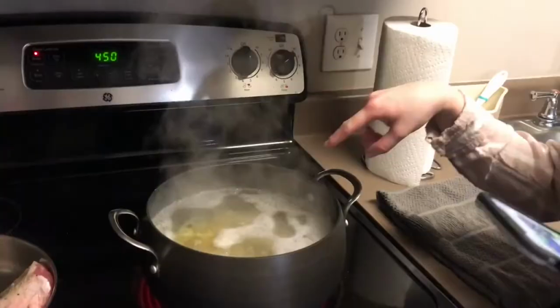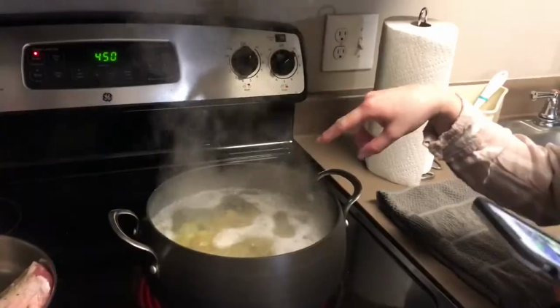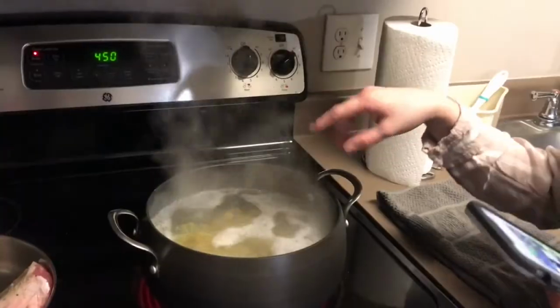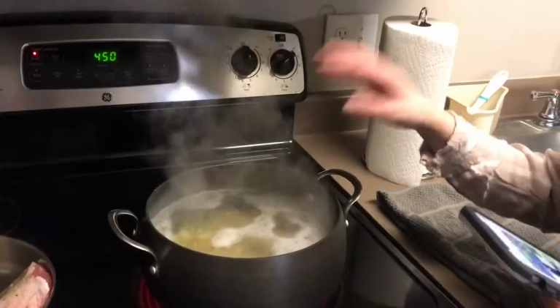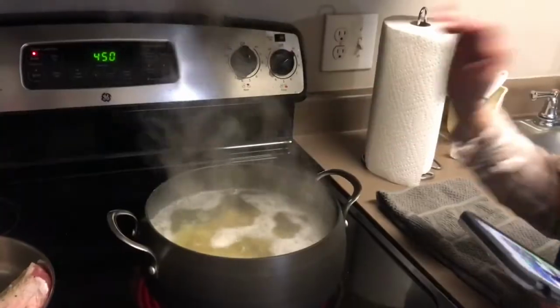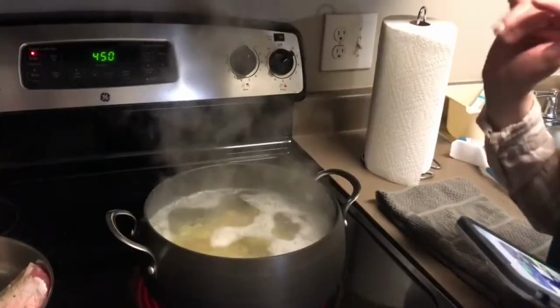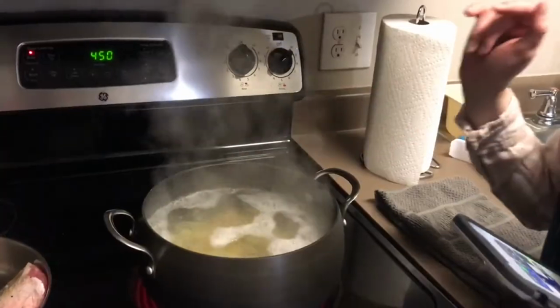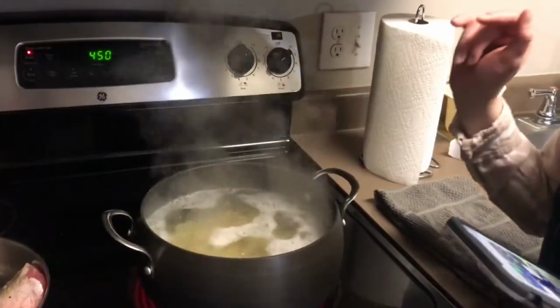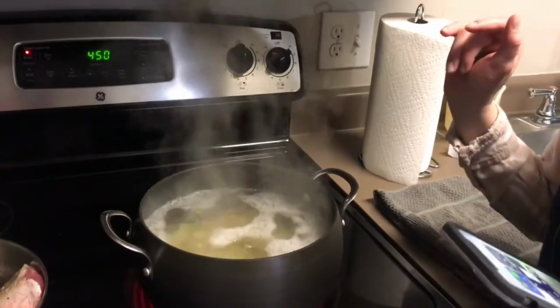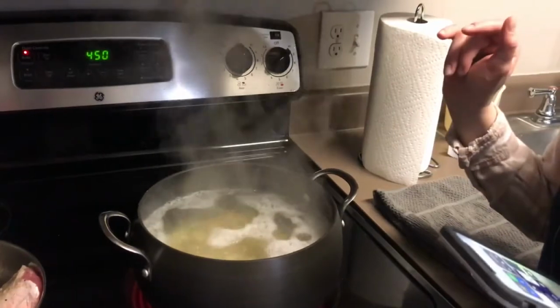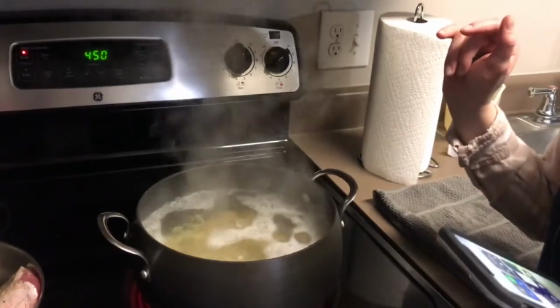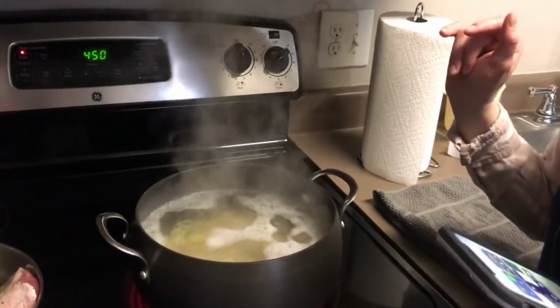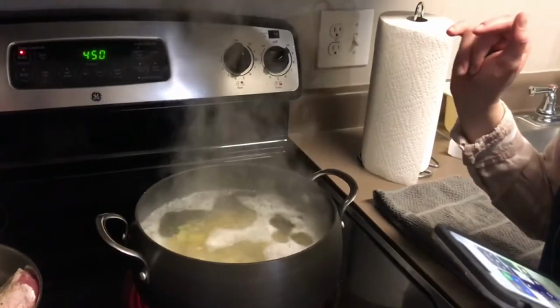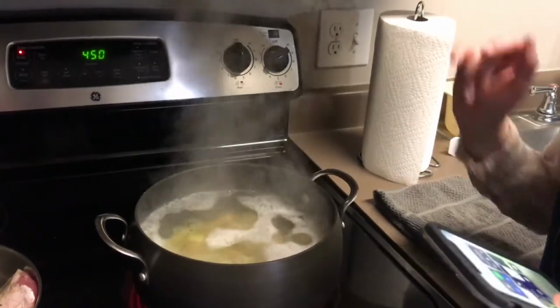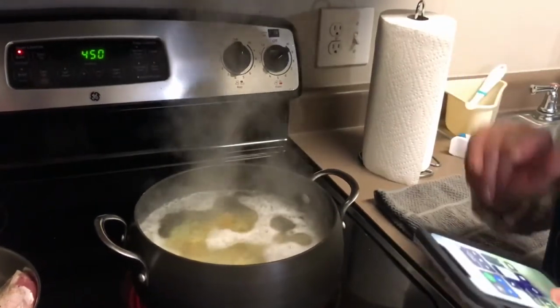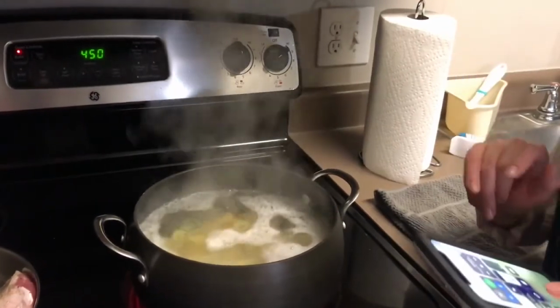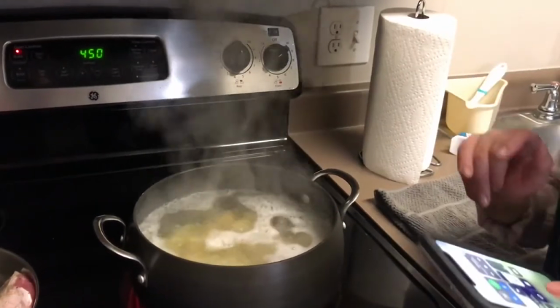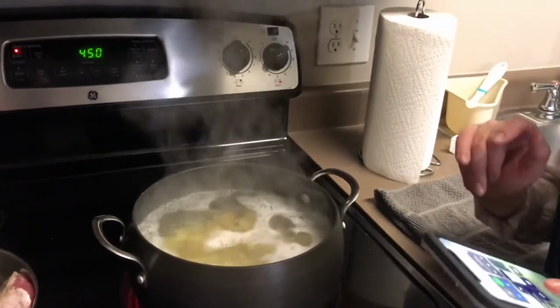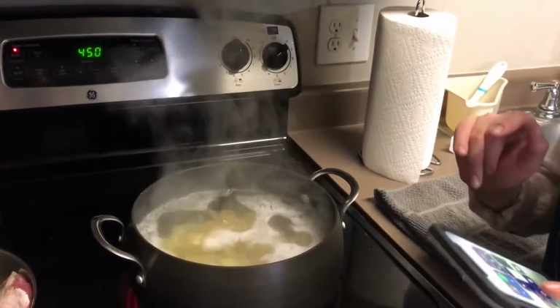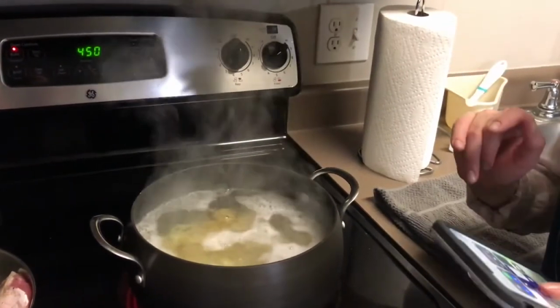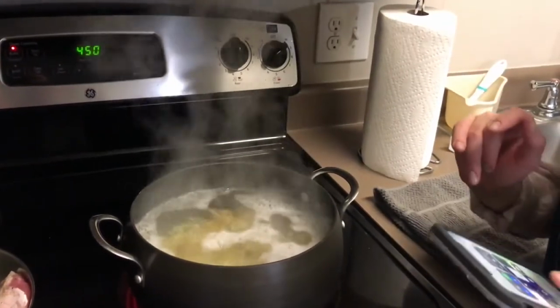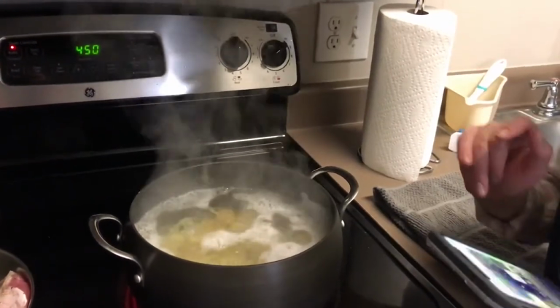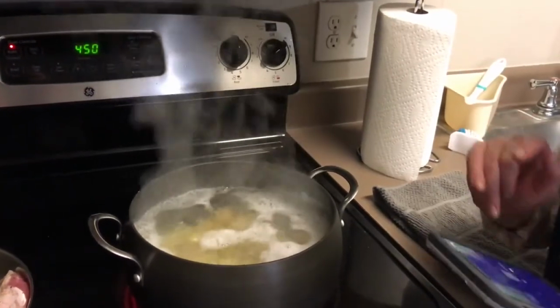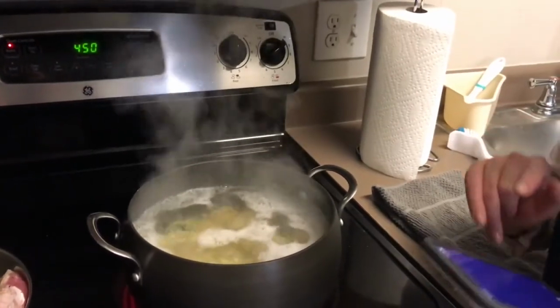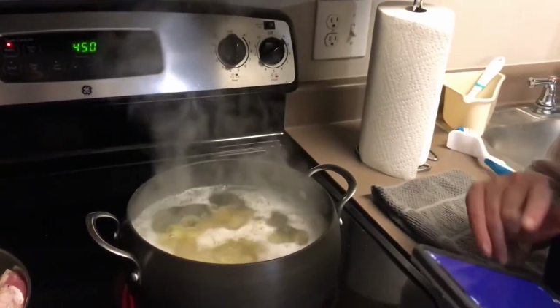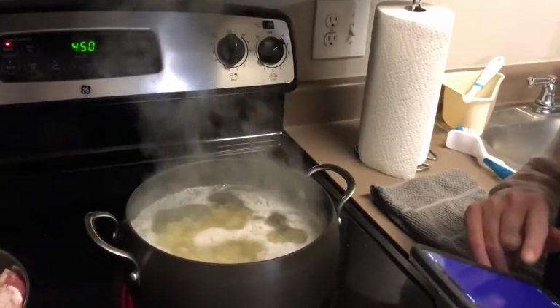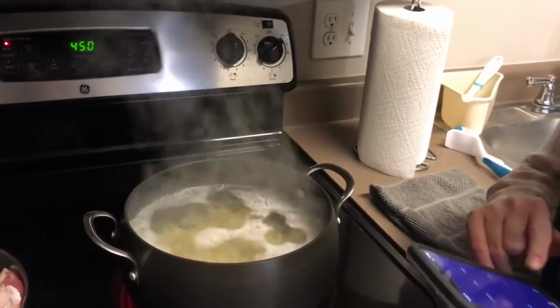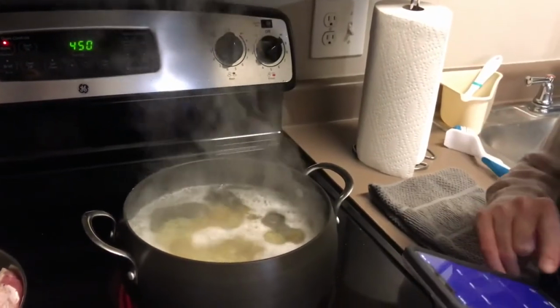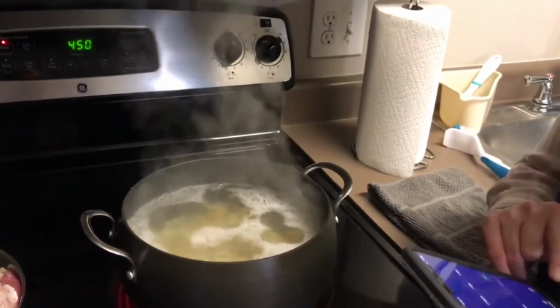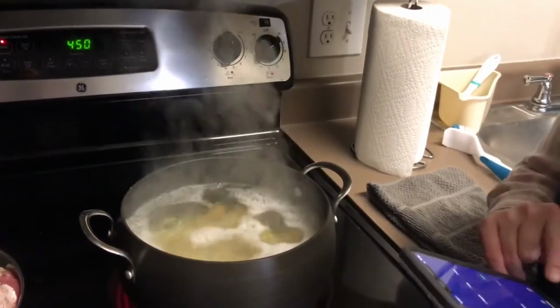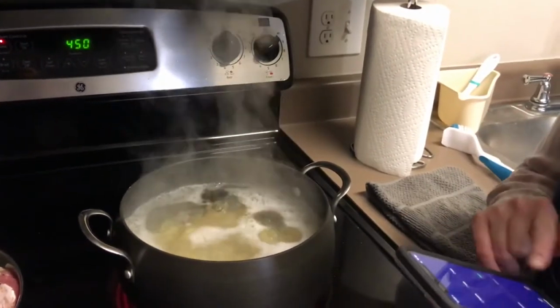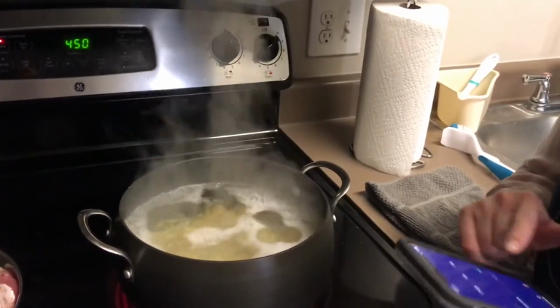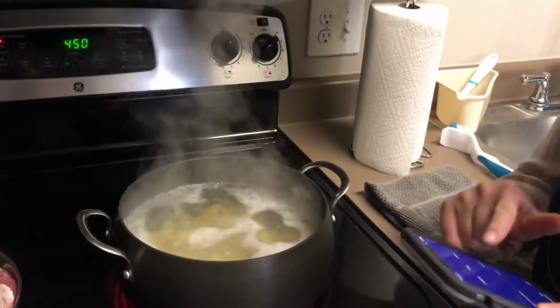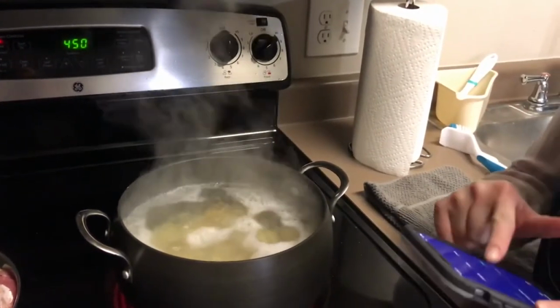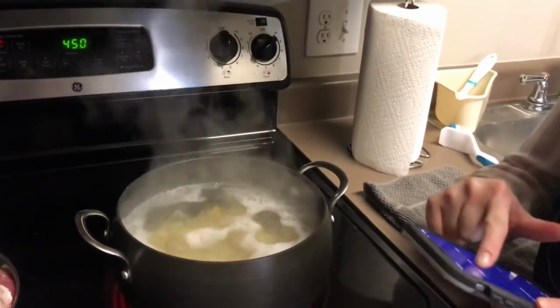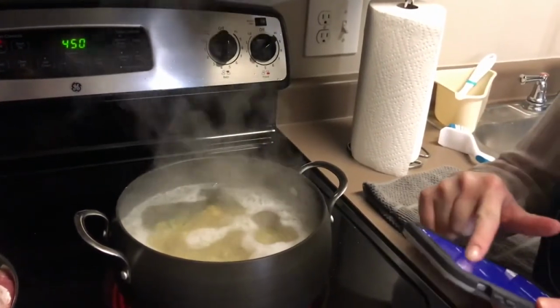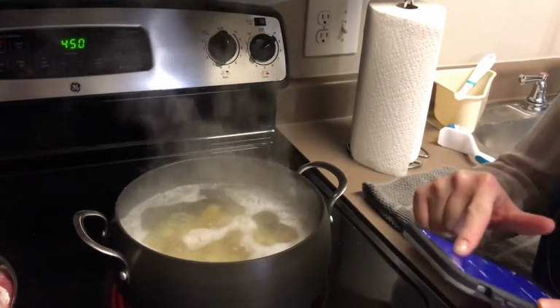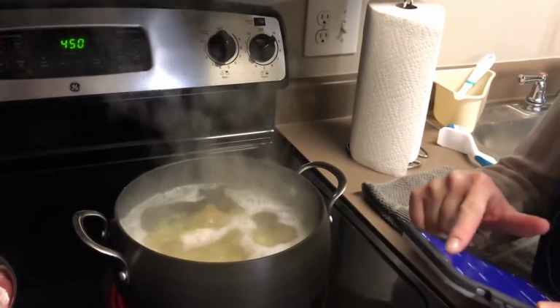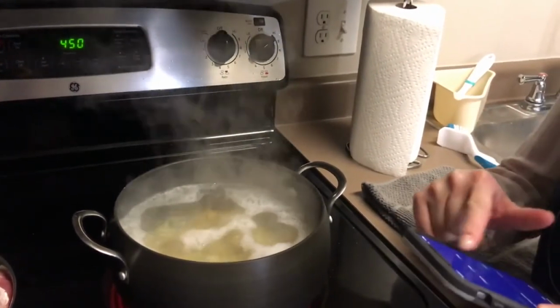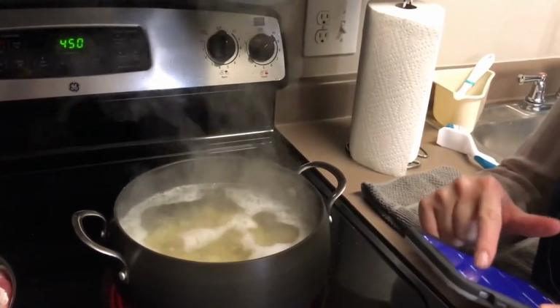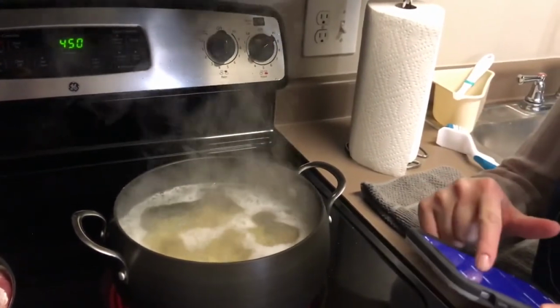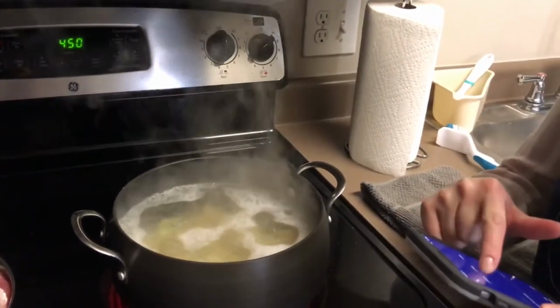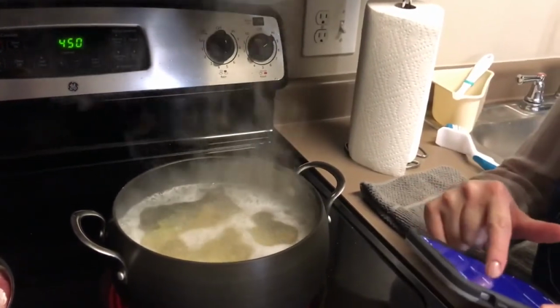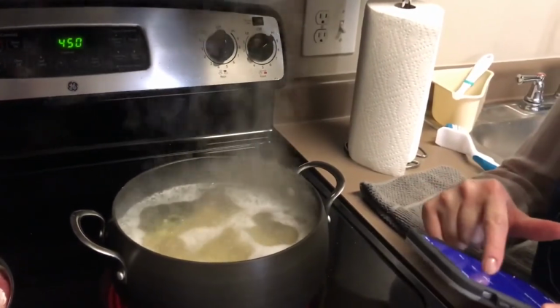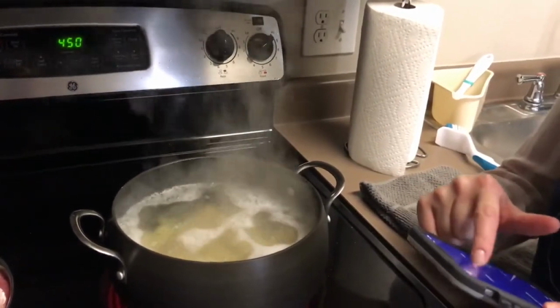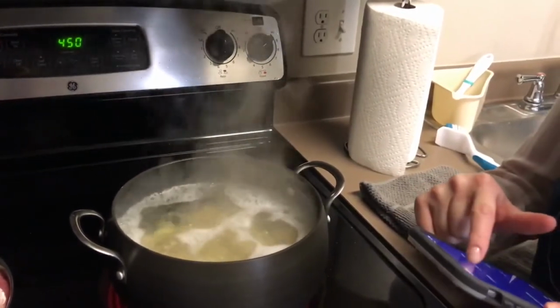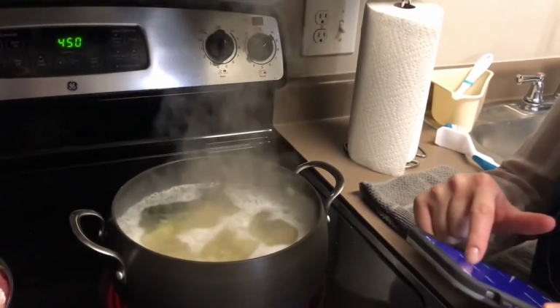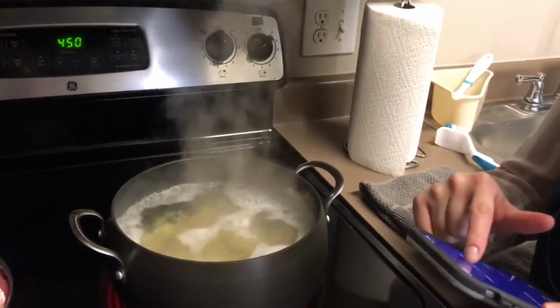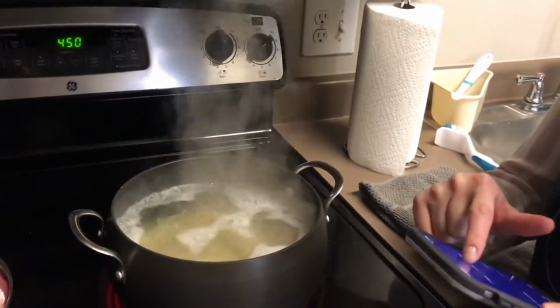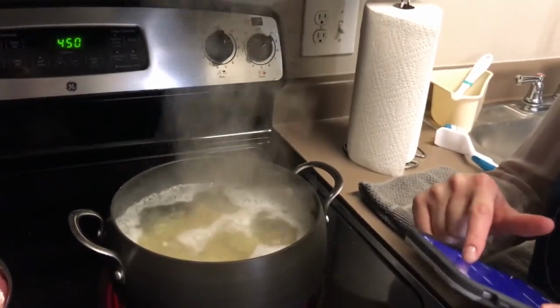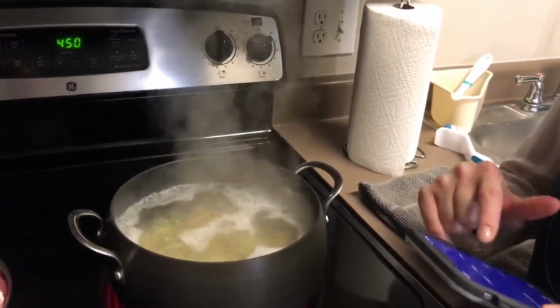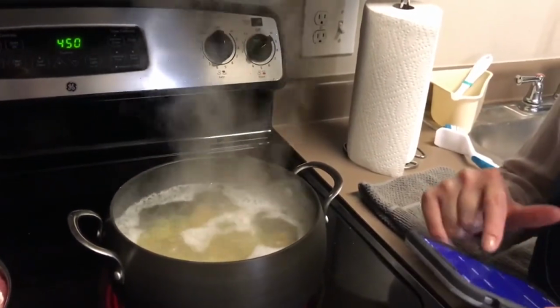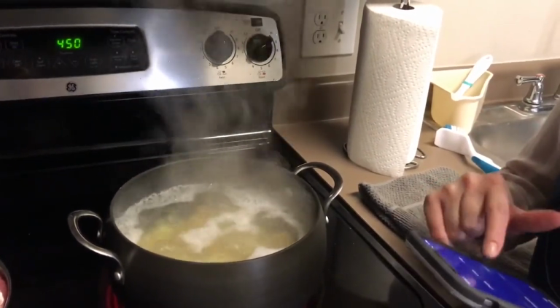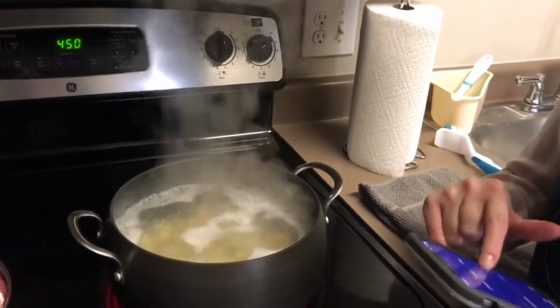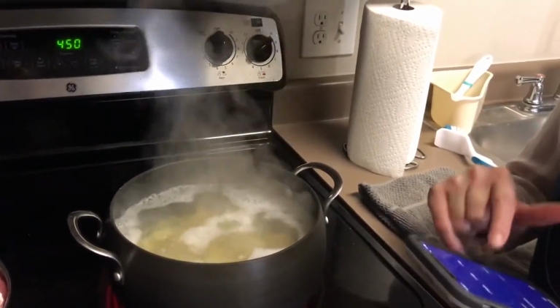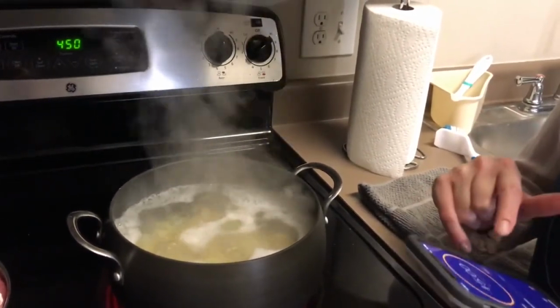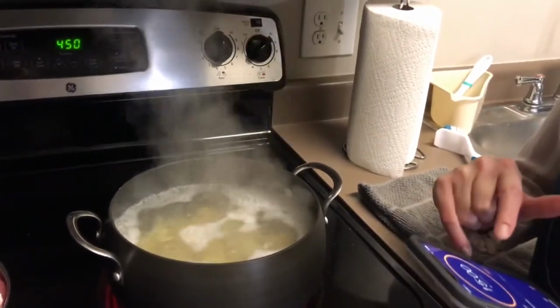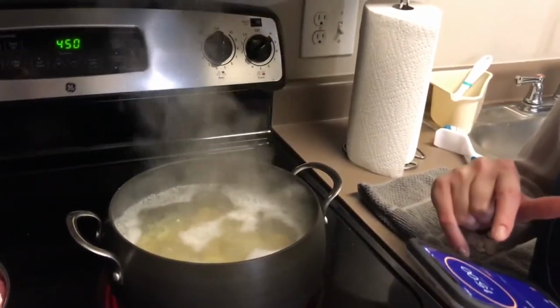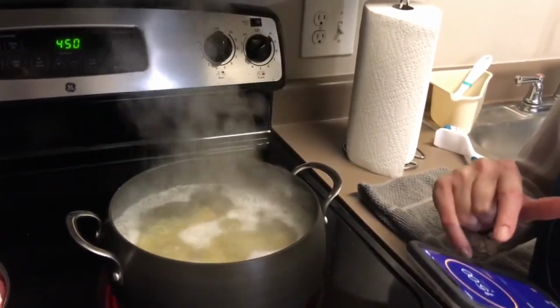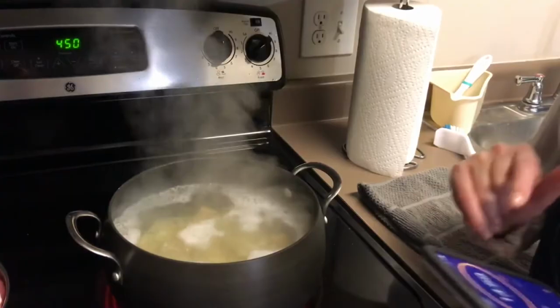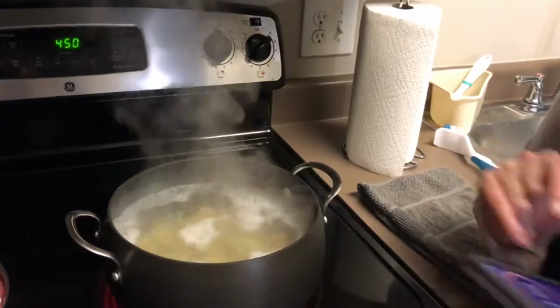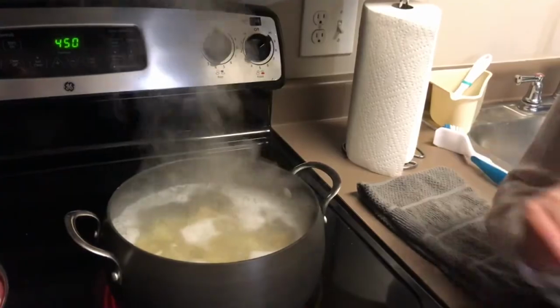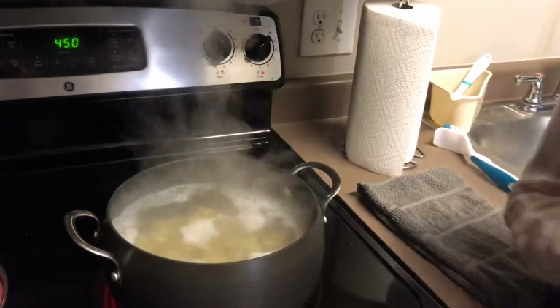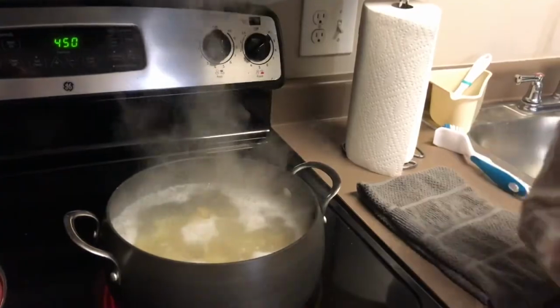Meanwhile, make sure you're paying attention to your potatoes — once that water comes to a boil, you're going to want to set a timer for 15 minutes.